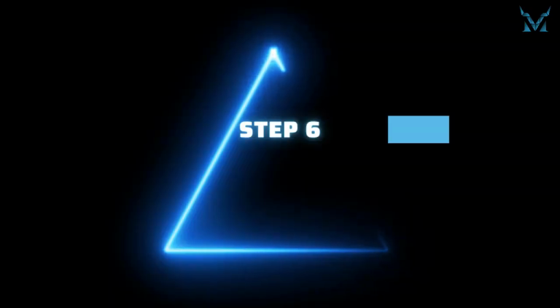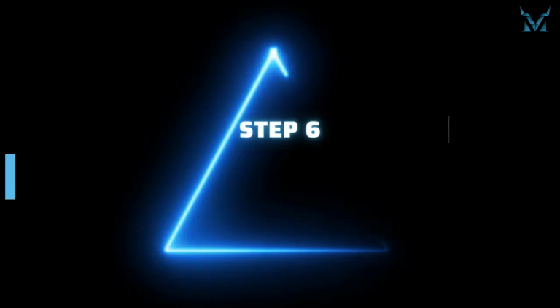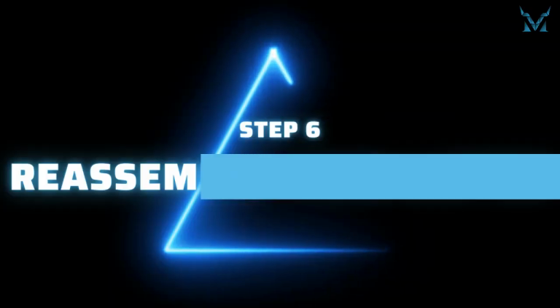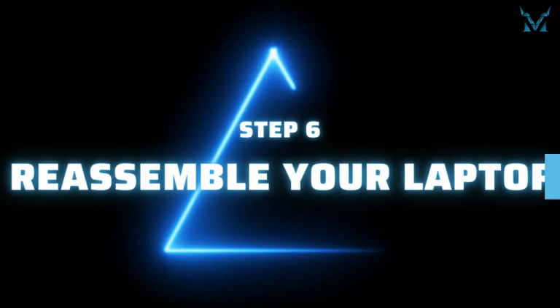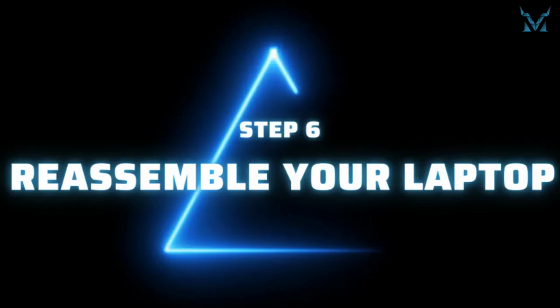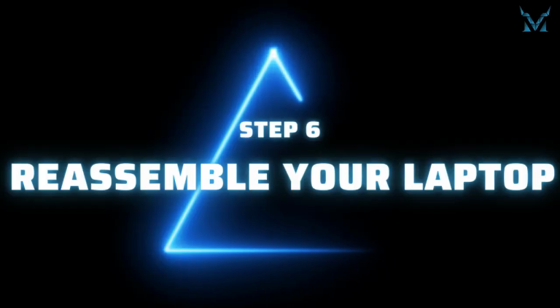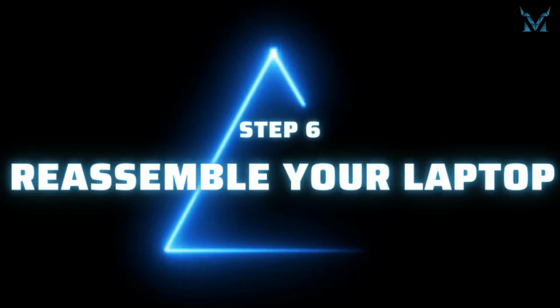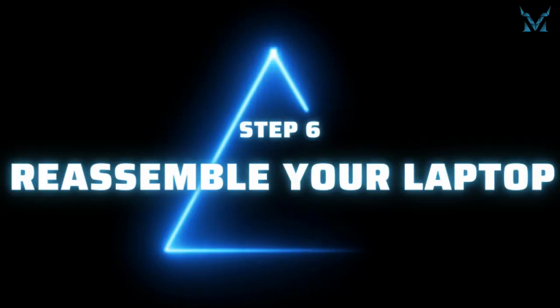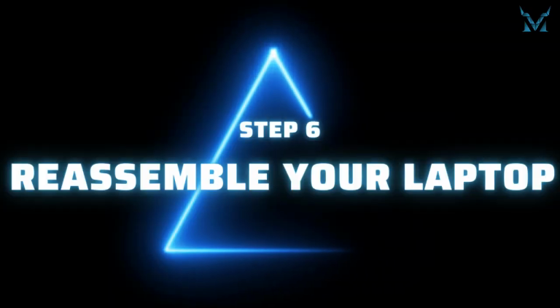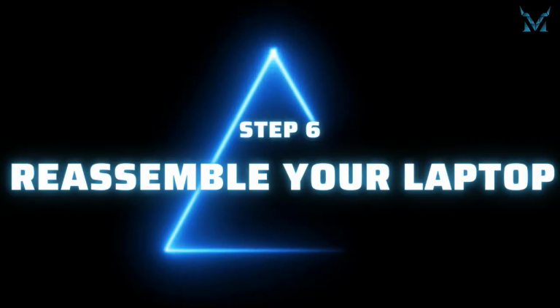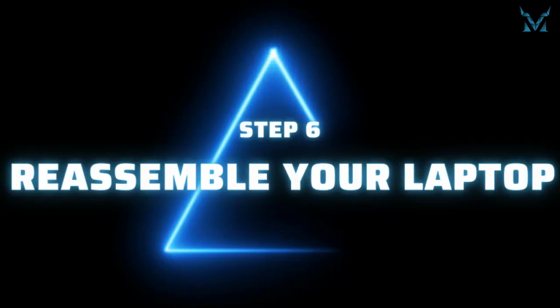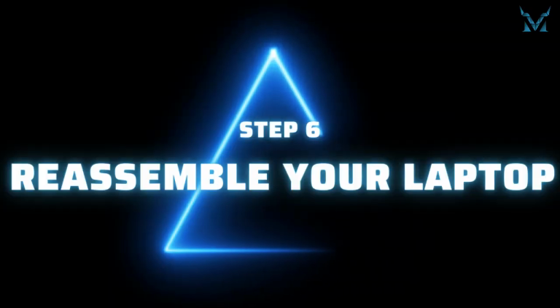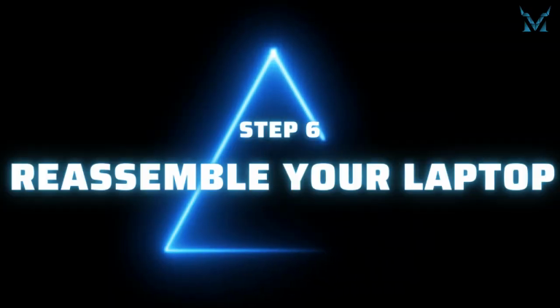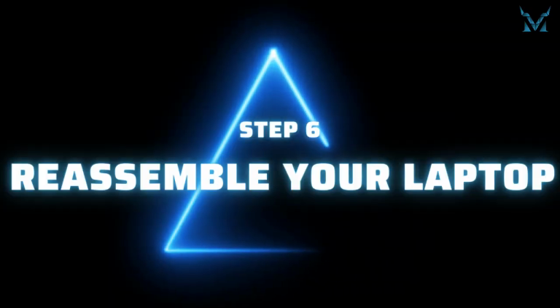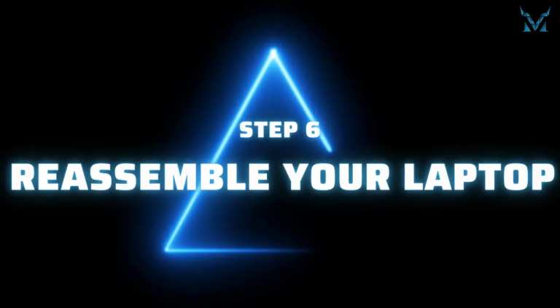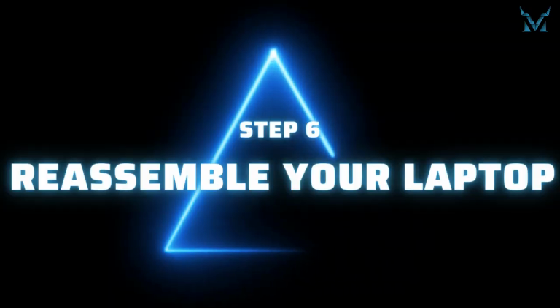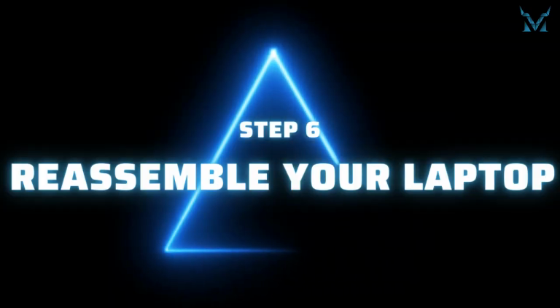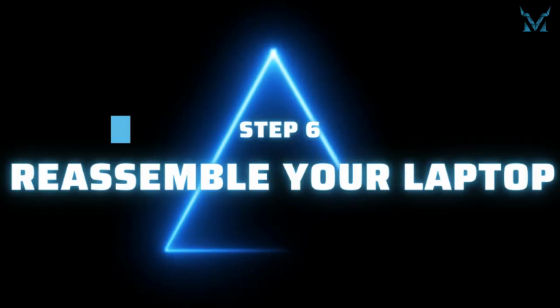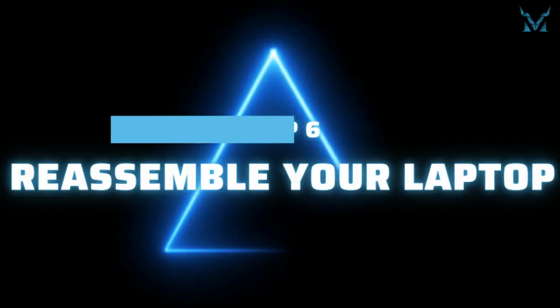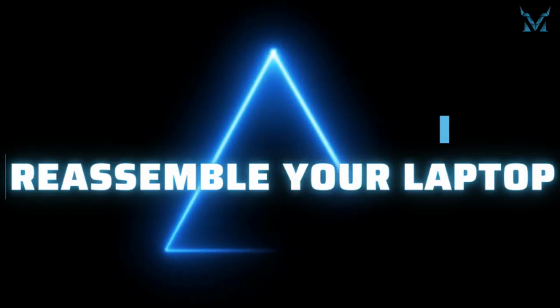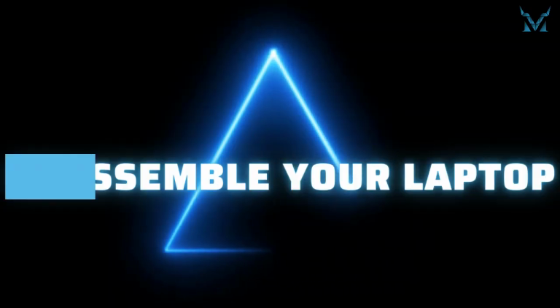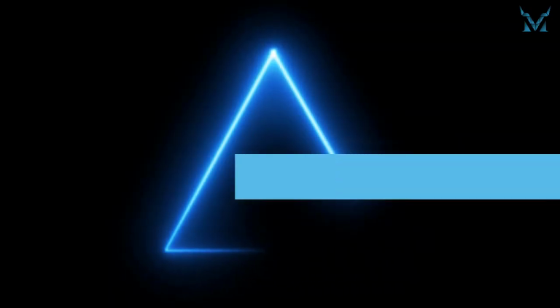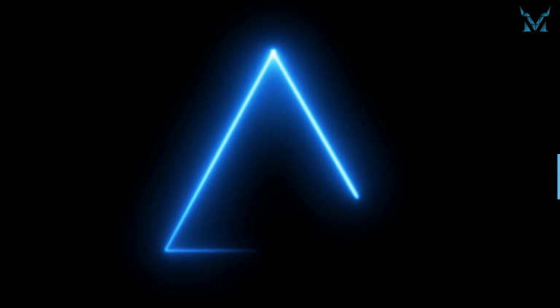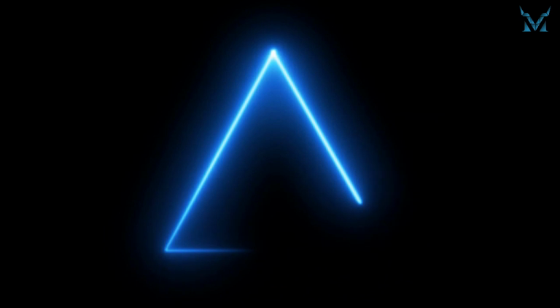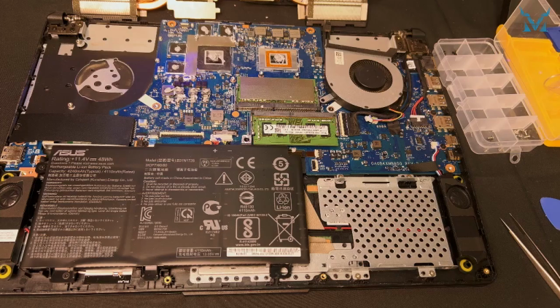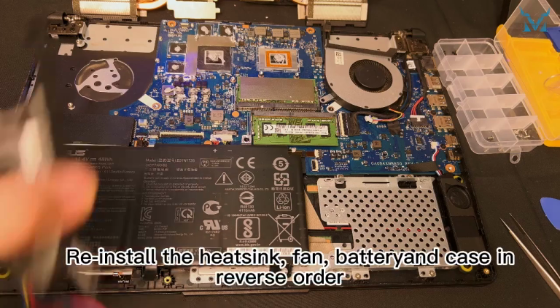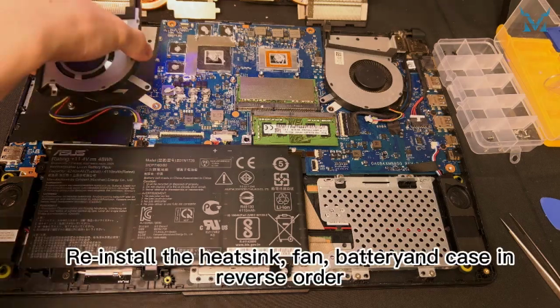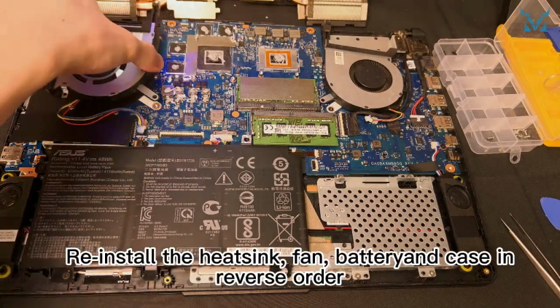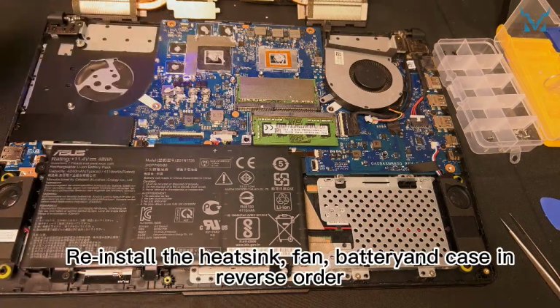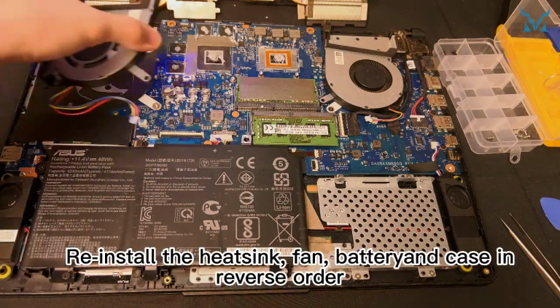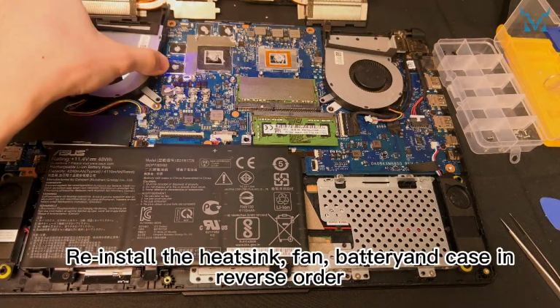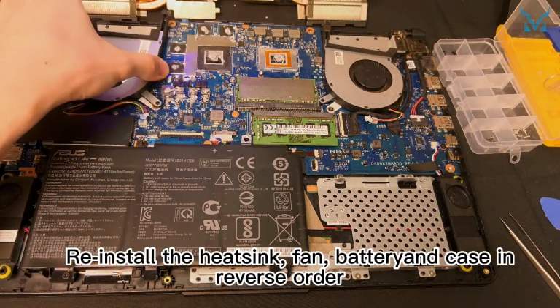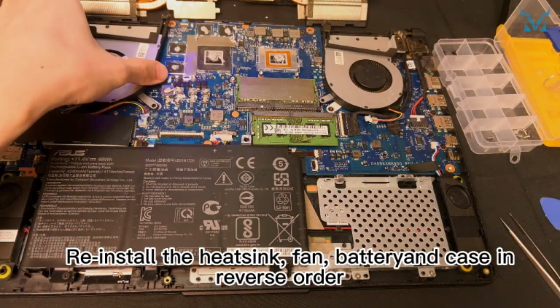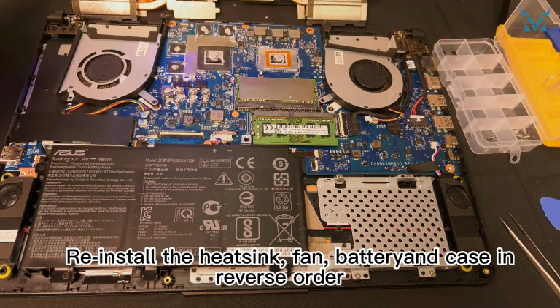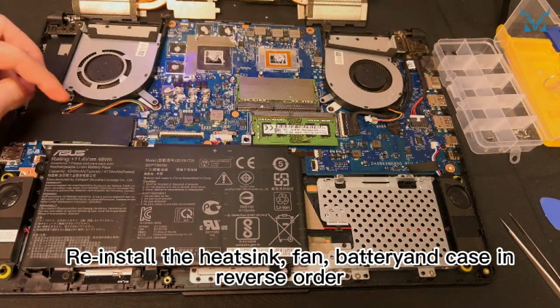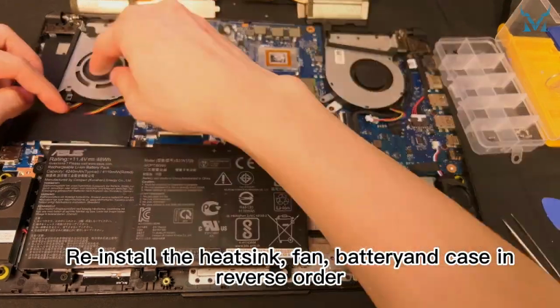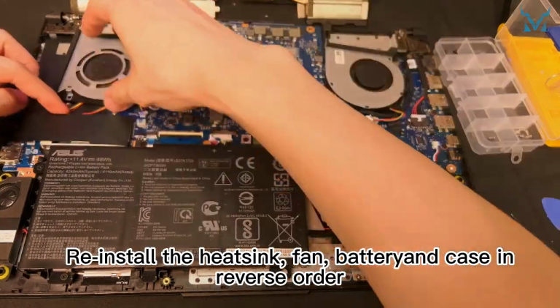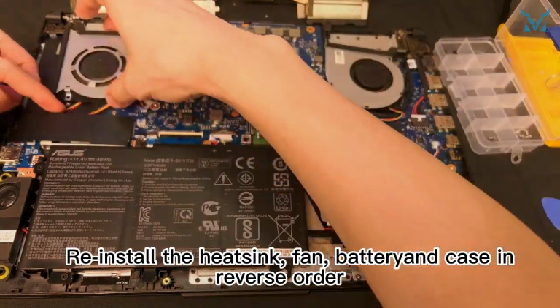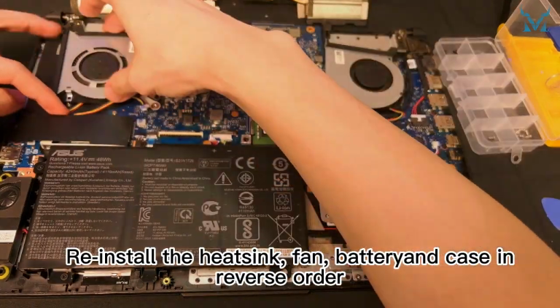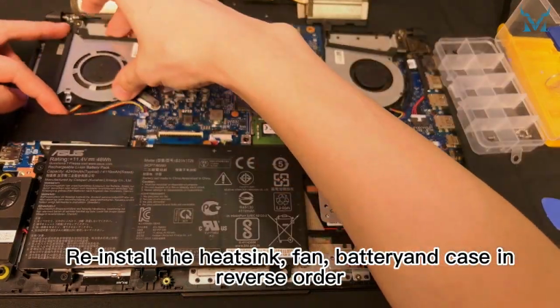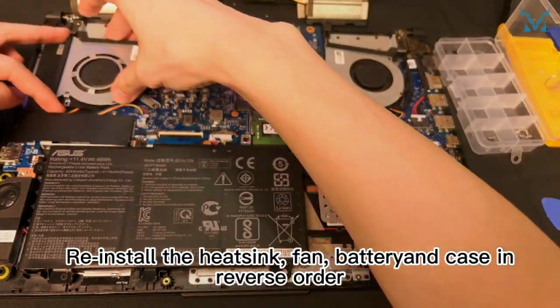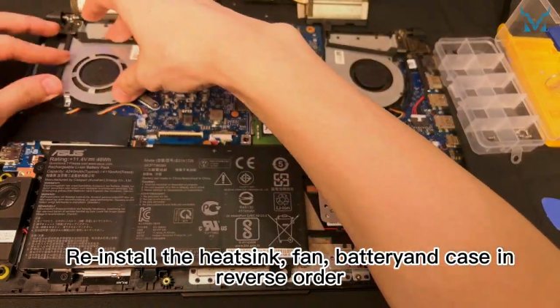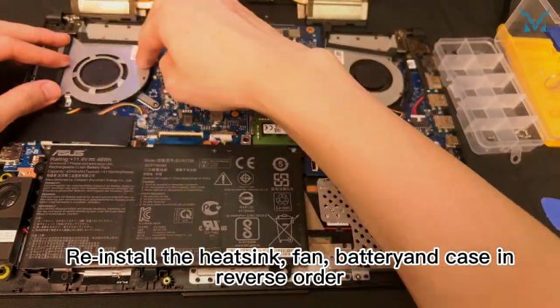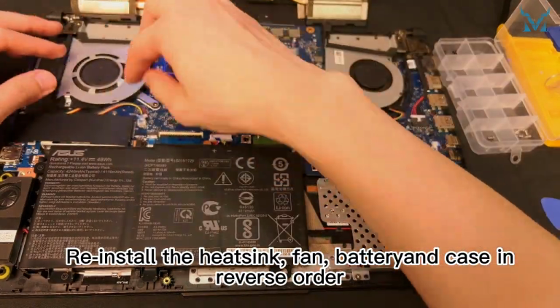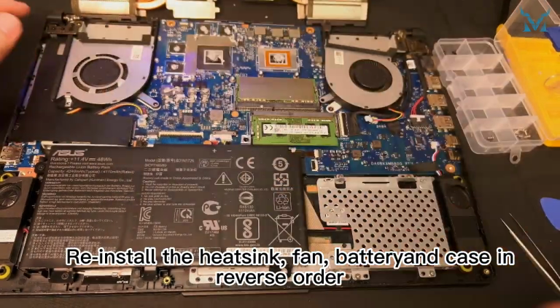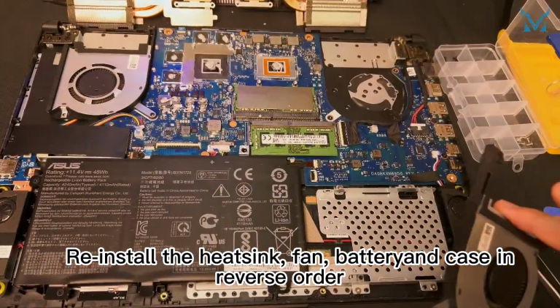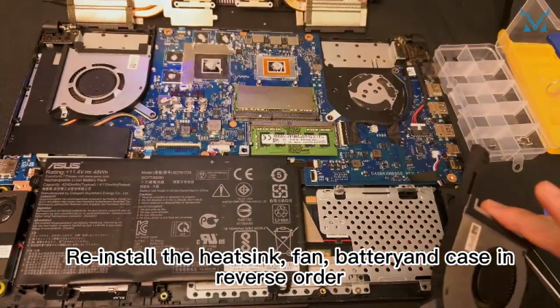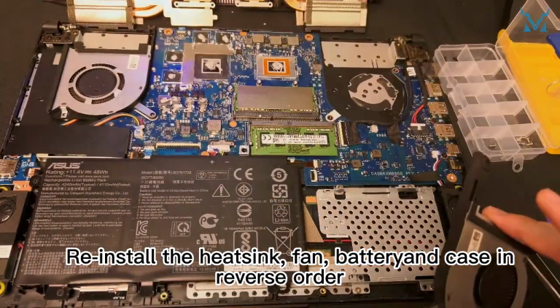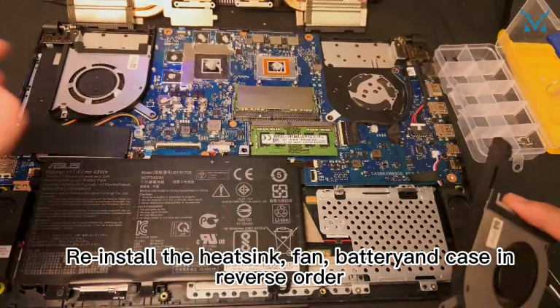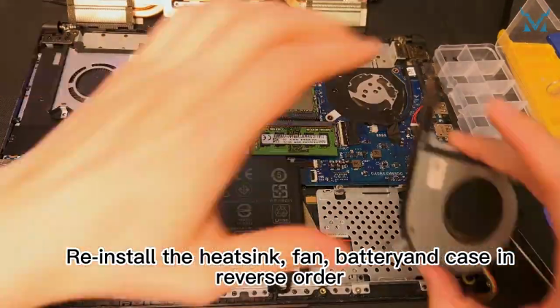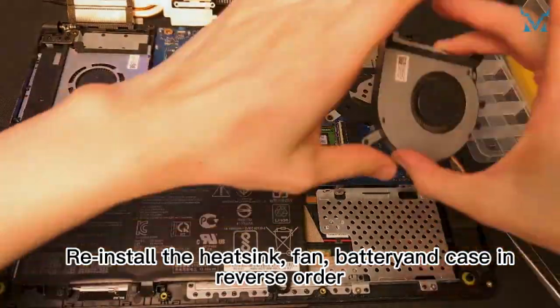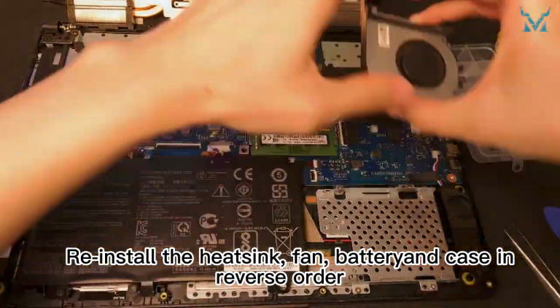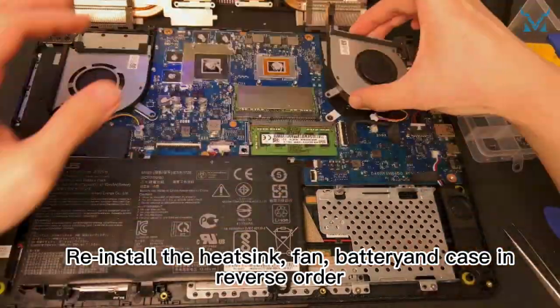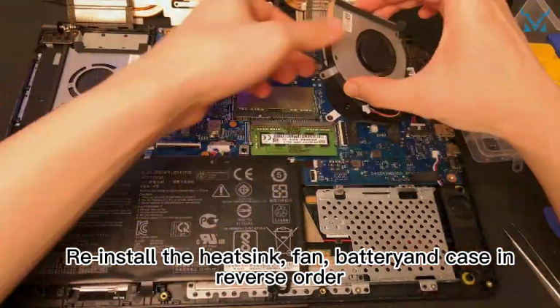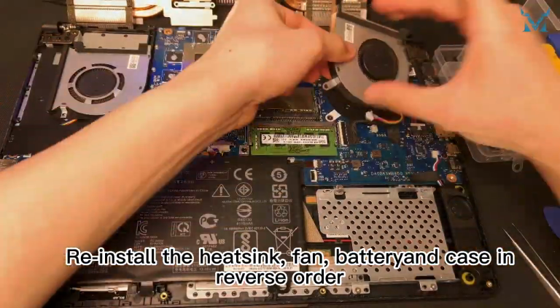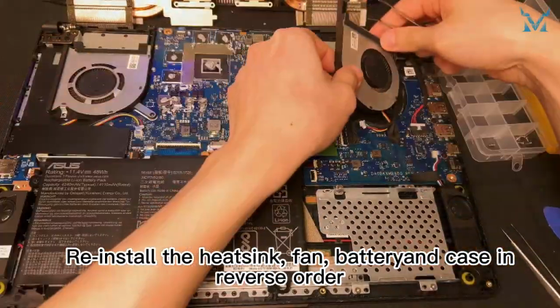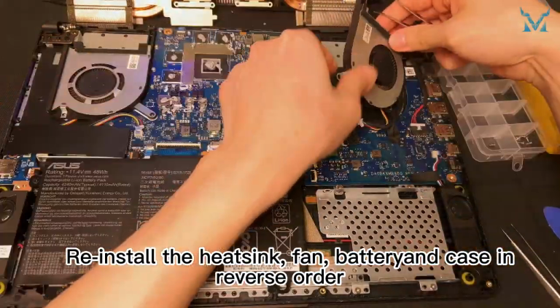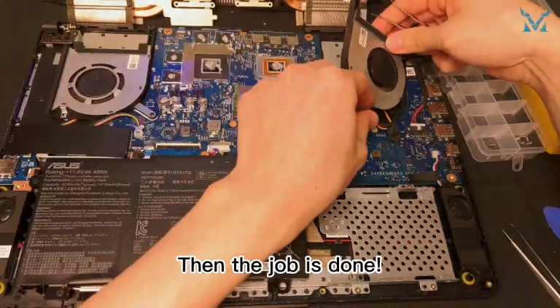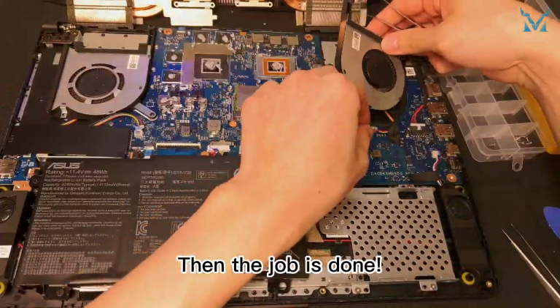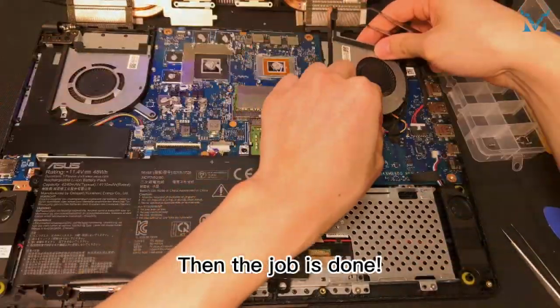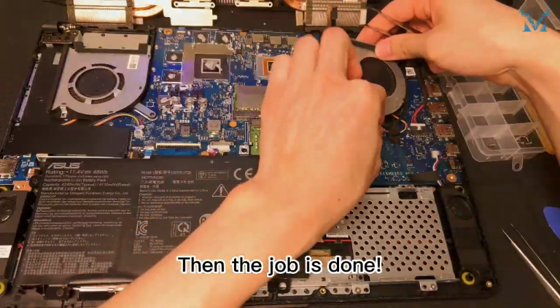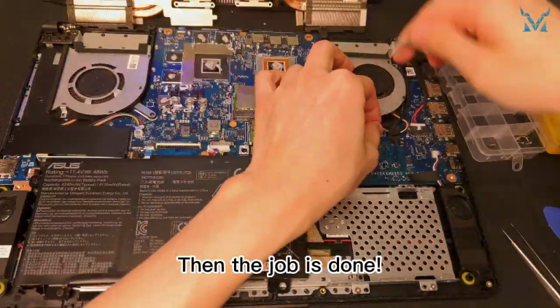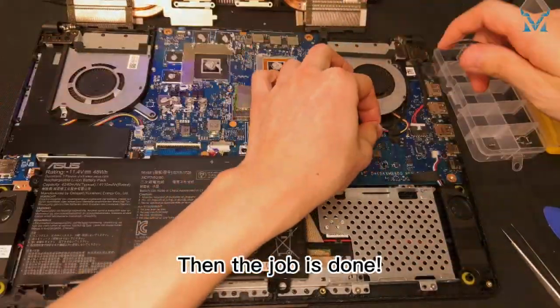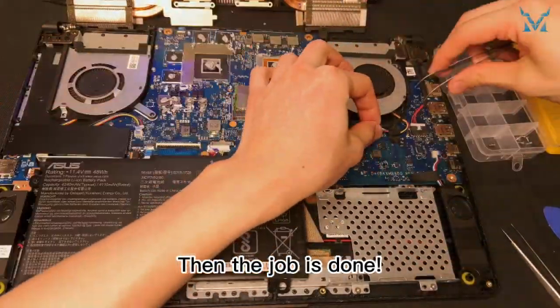Step 6: reassemble your laptop. Reinstall the heatsink, fan, battery, and case in reverse order, and then the job is done.